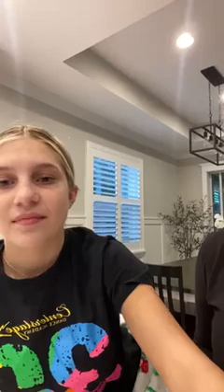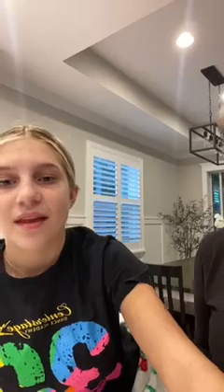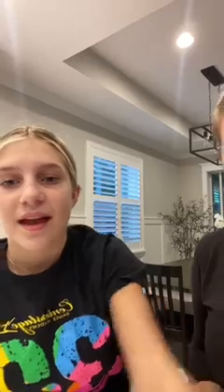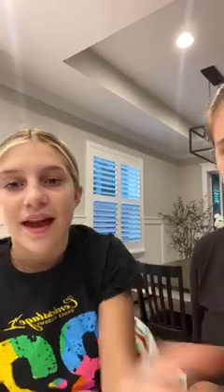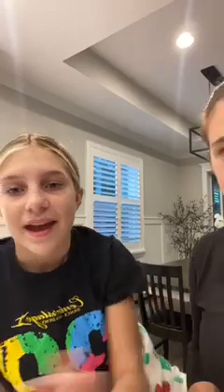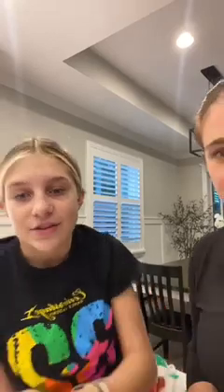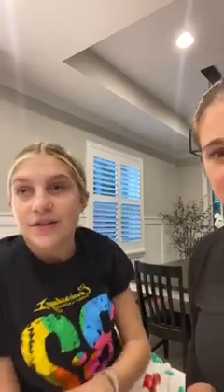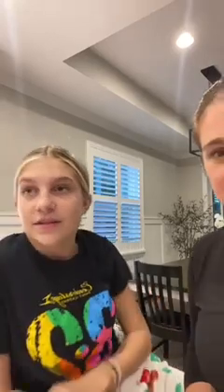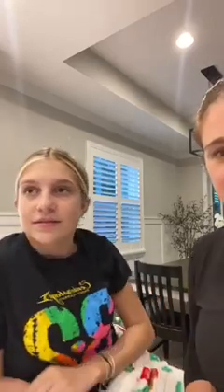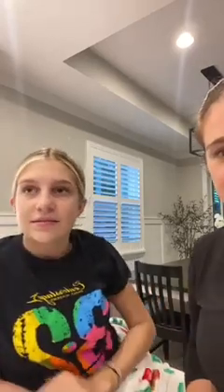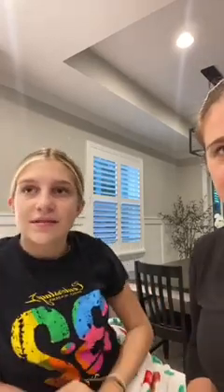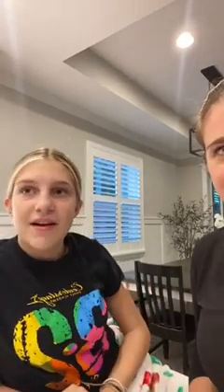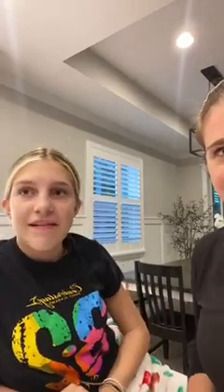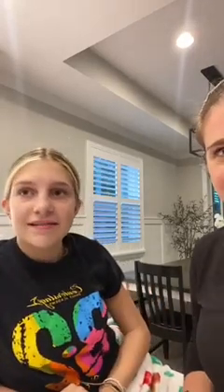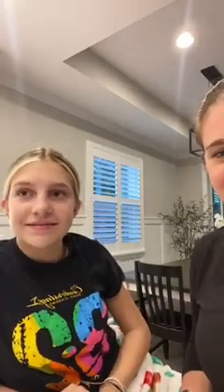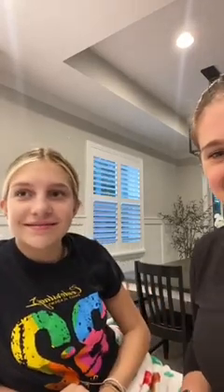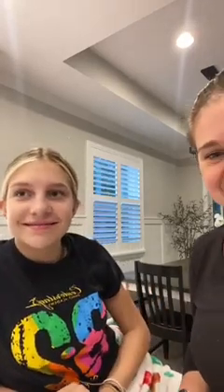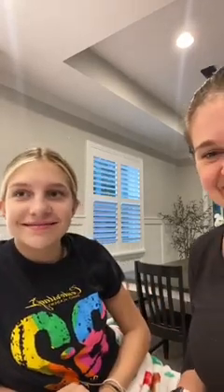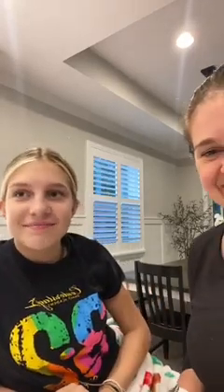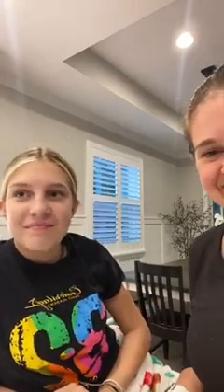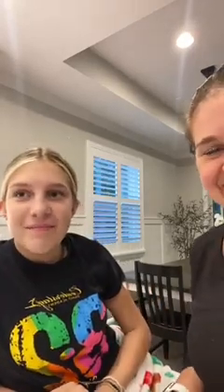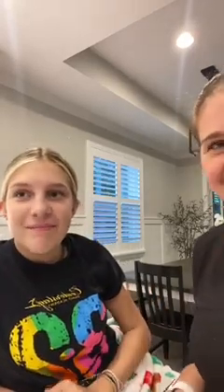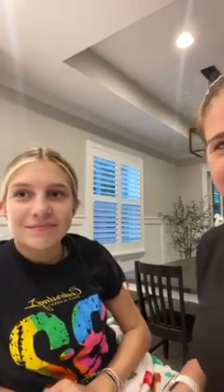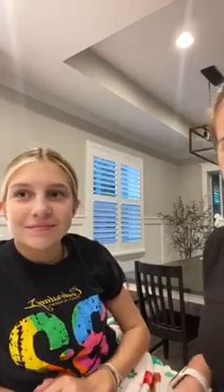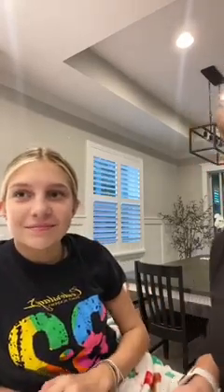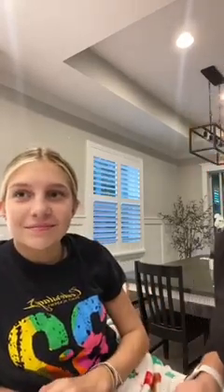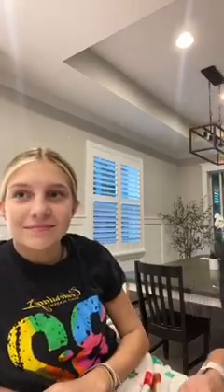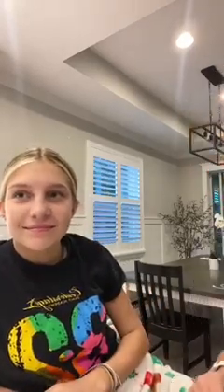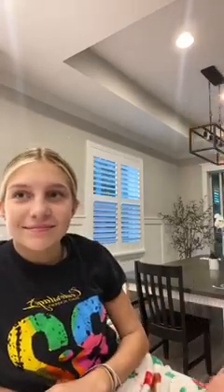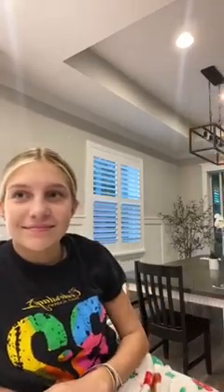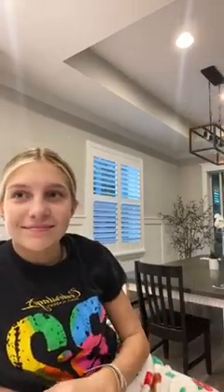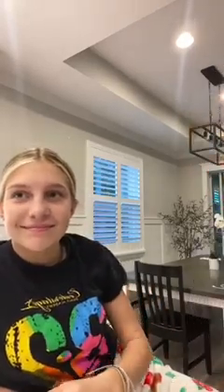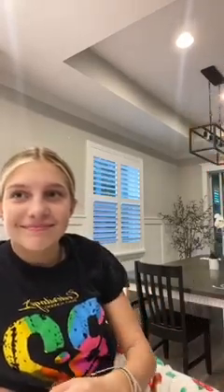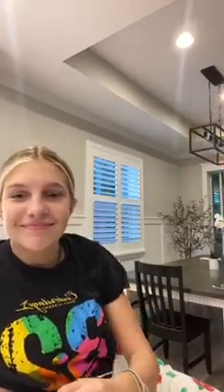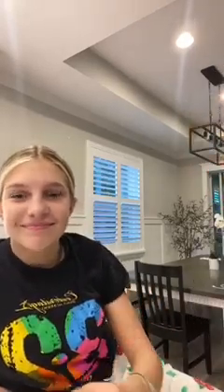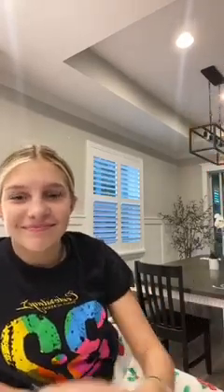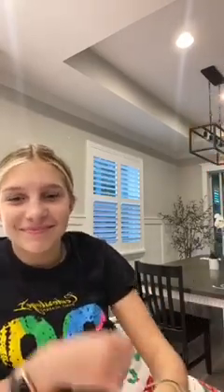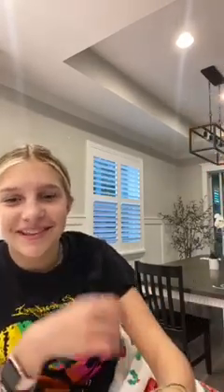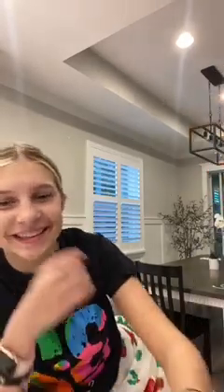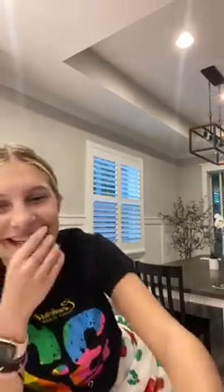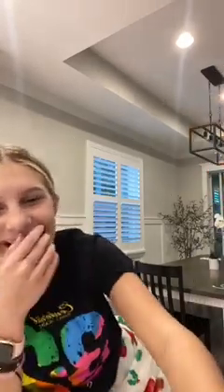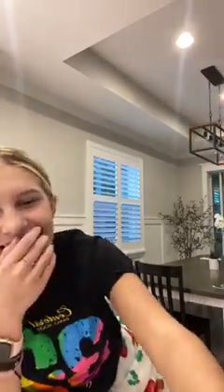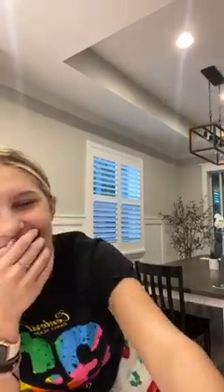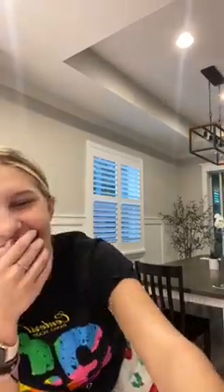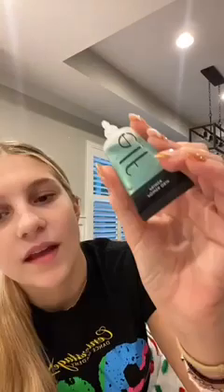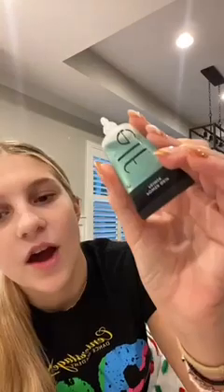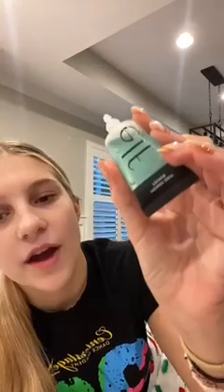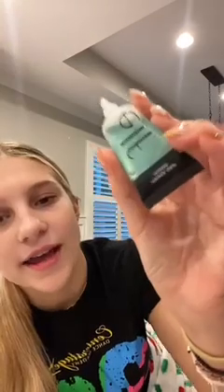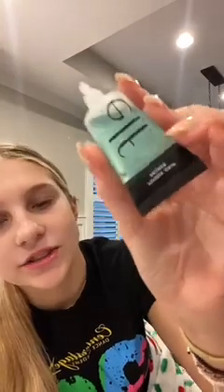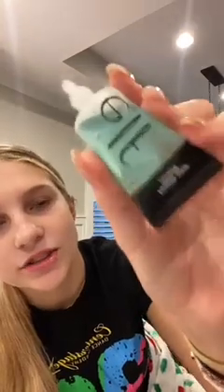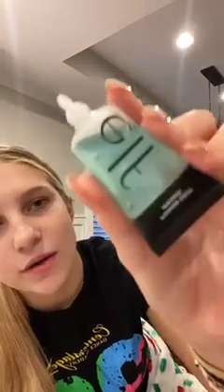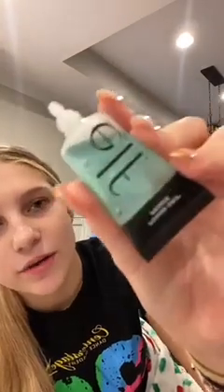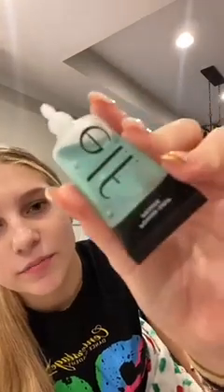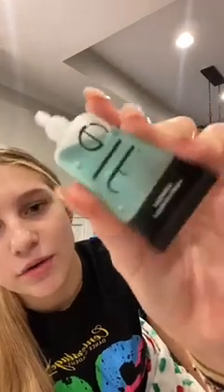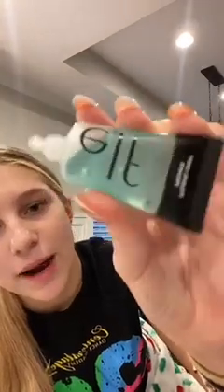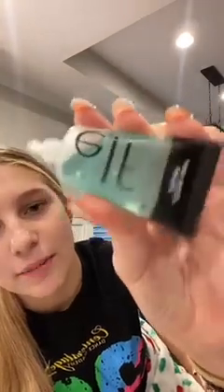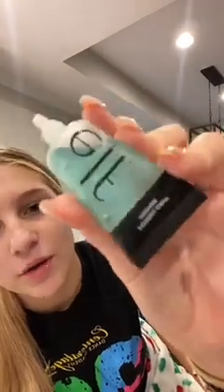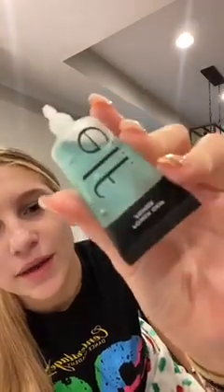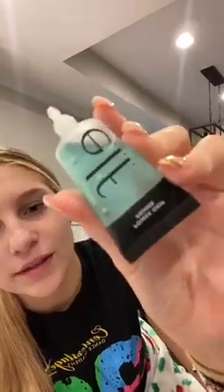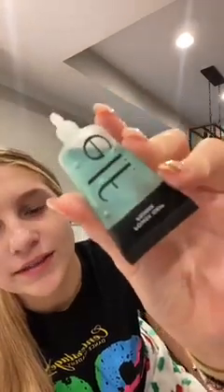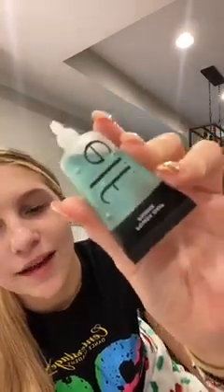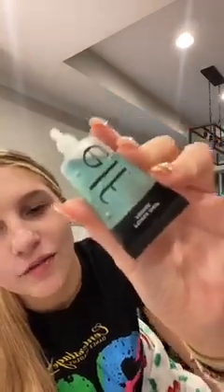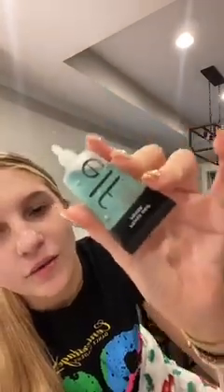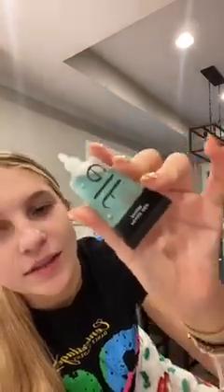Good evening everyone and welcome to the comp makeup tutorial. We'll start with primer — we use the ELF one.